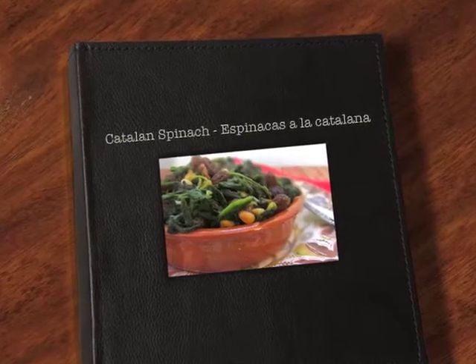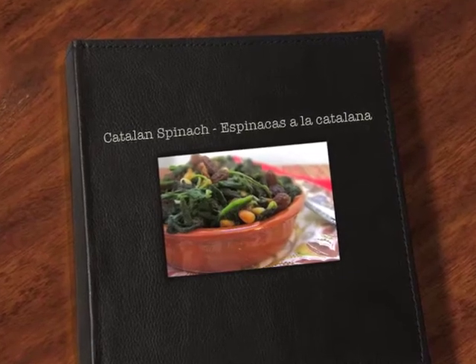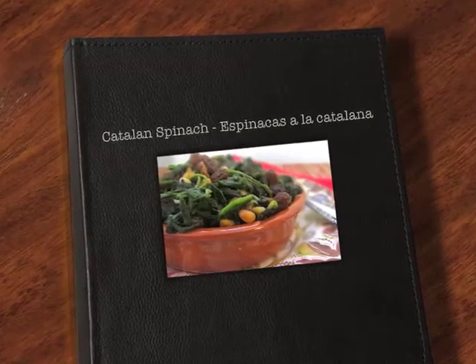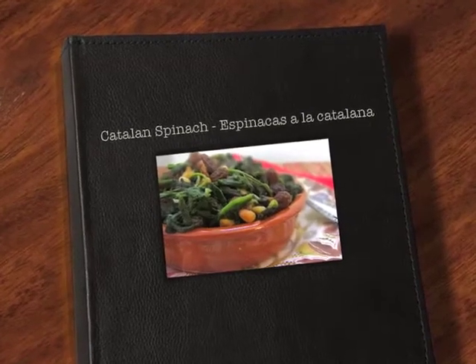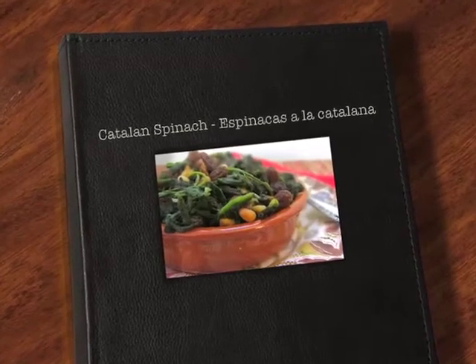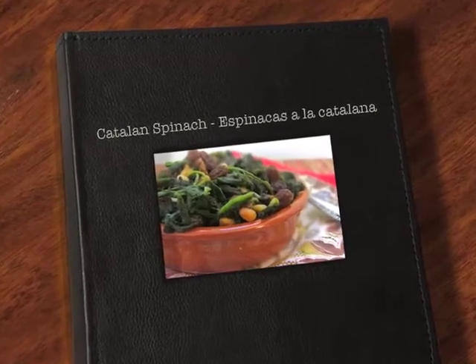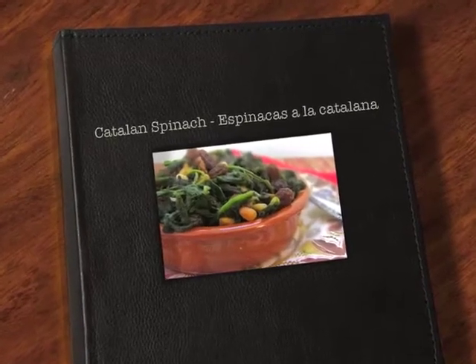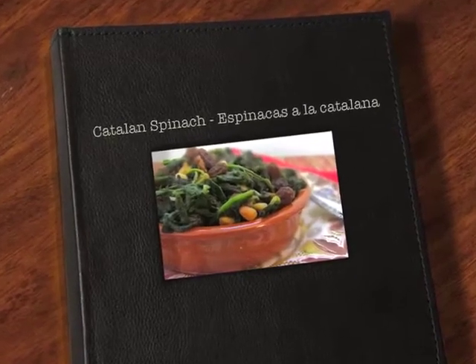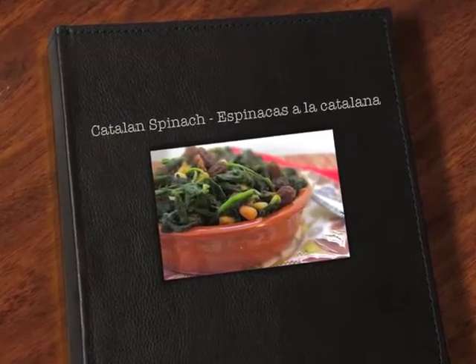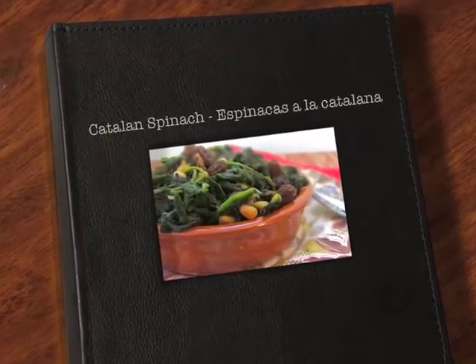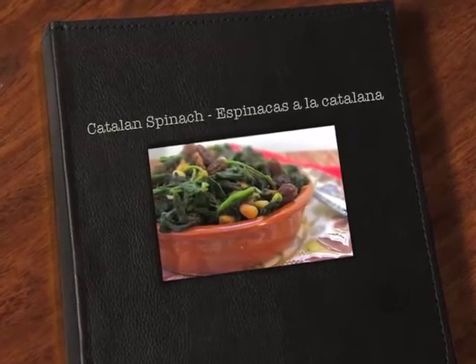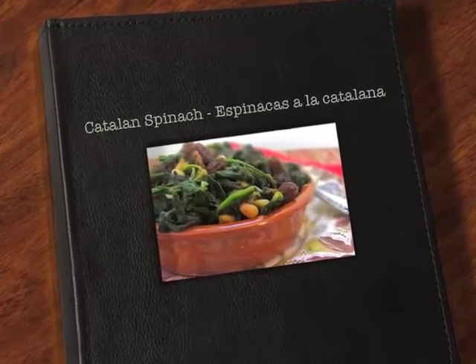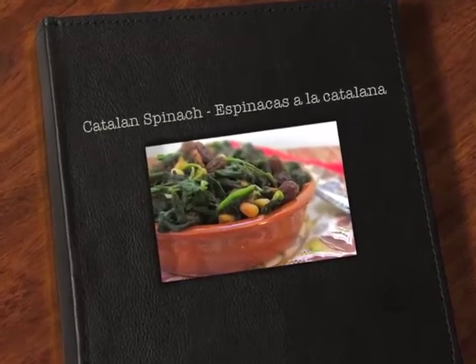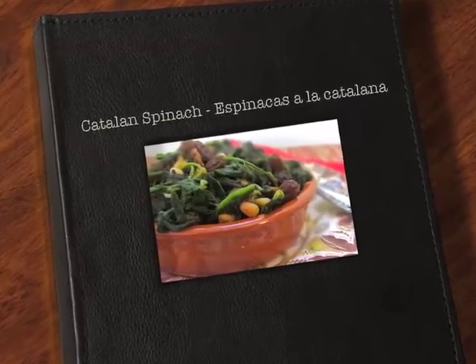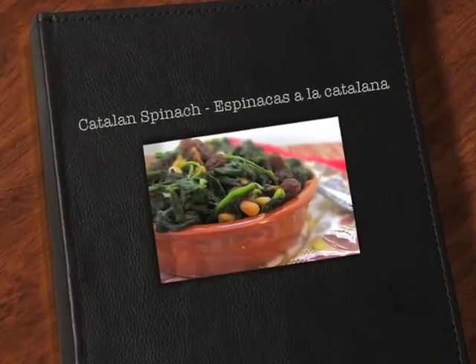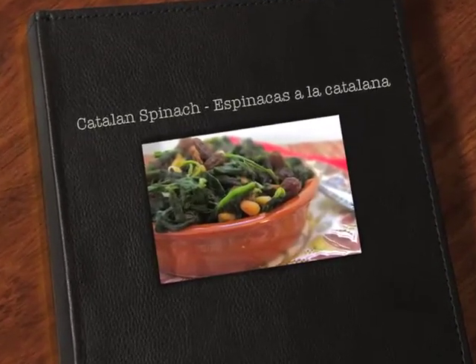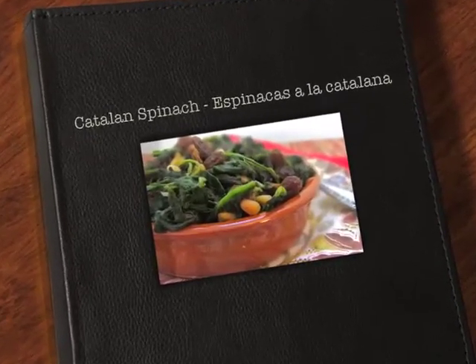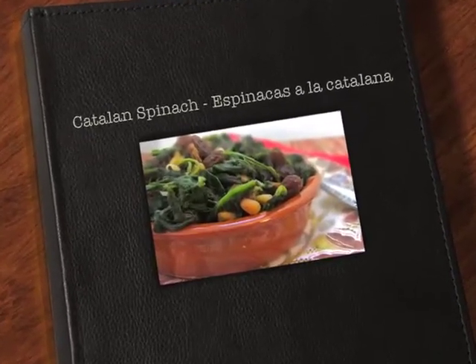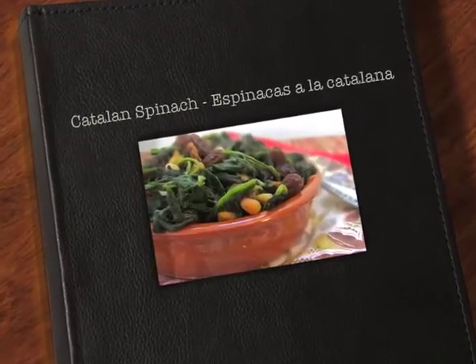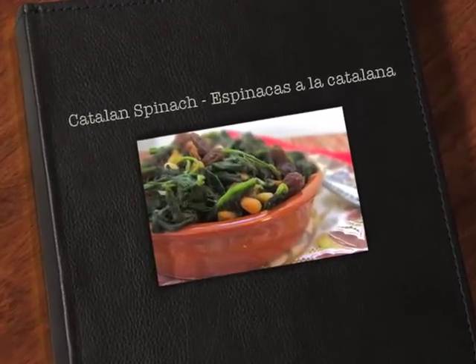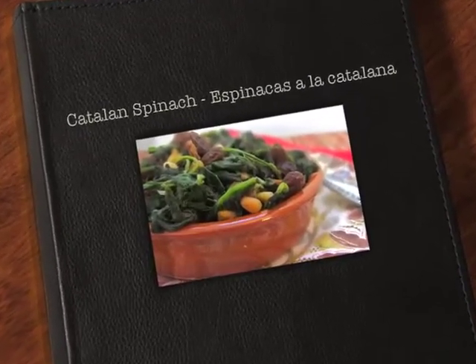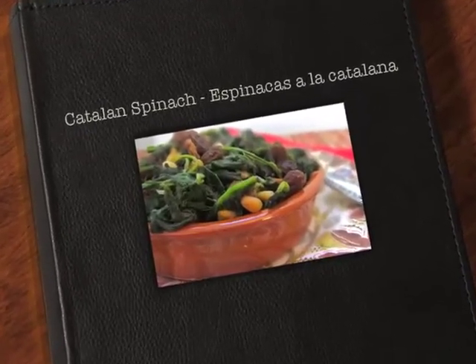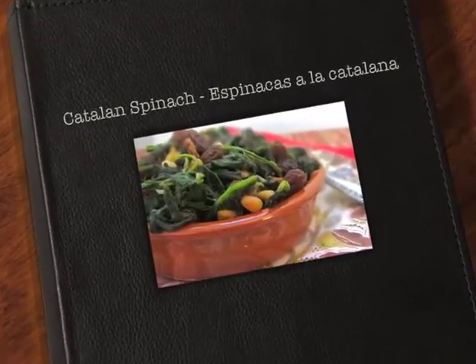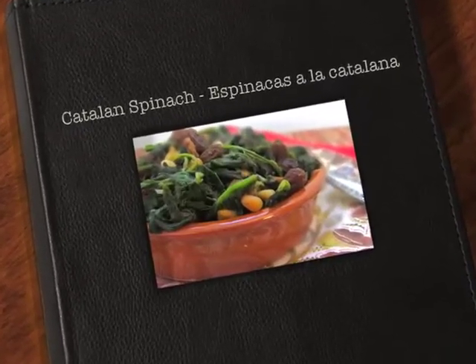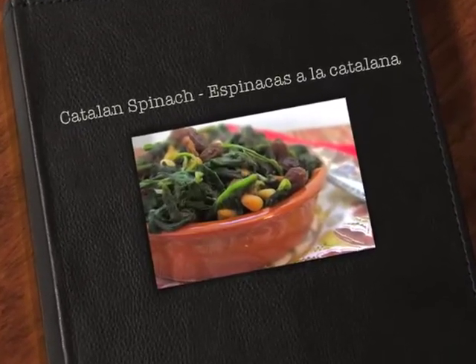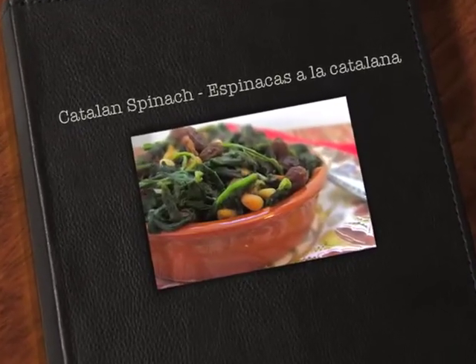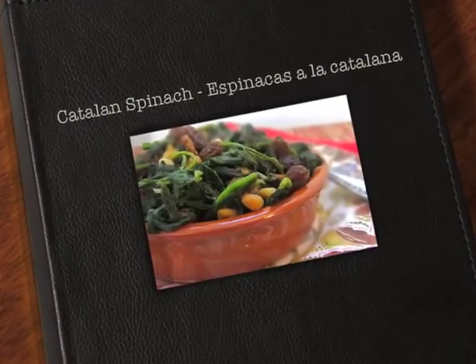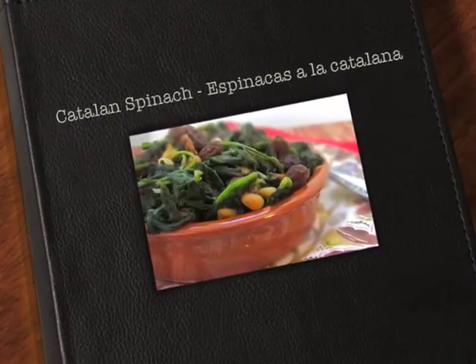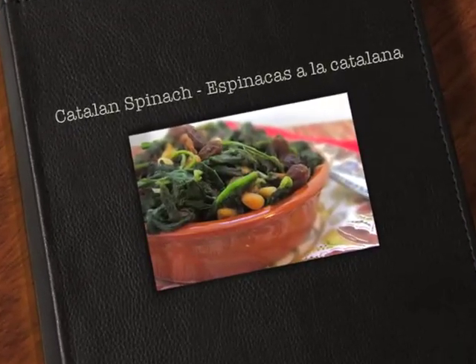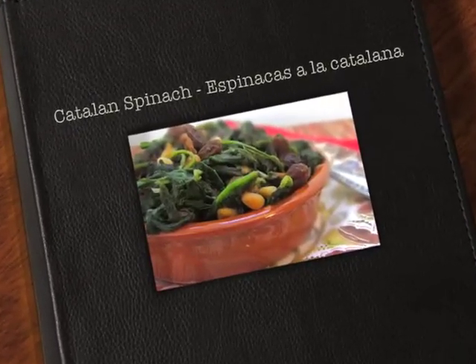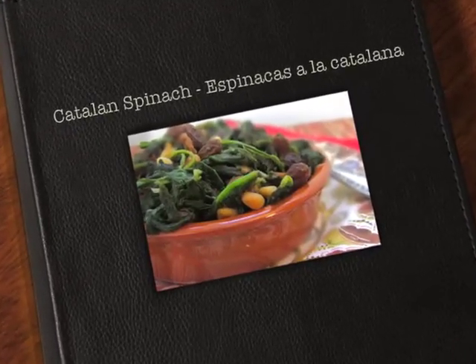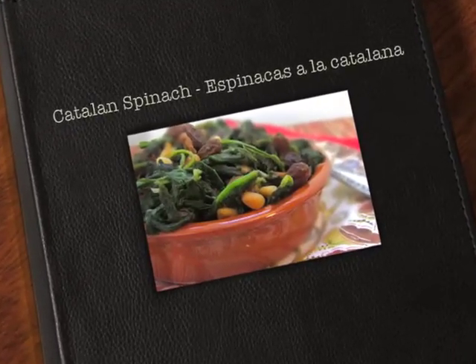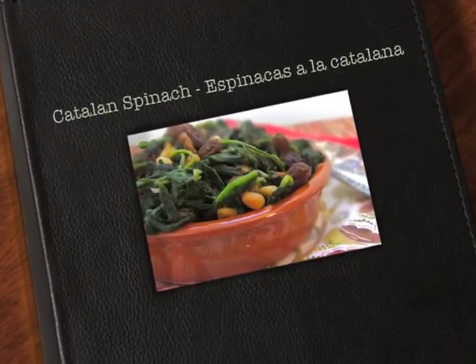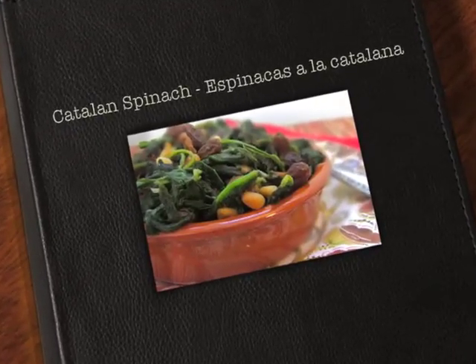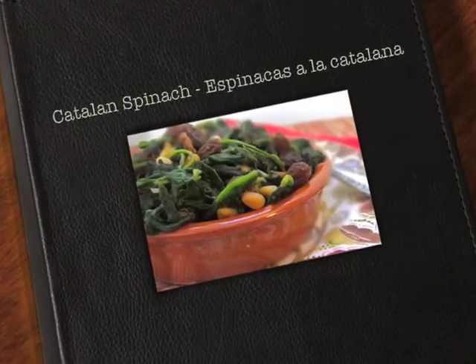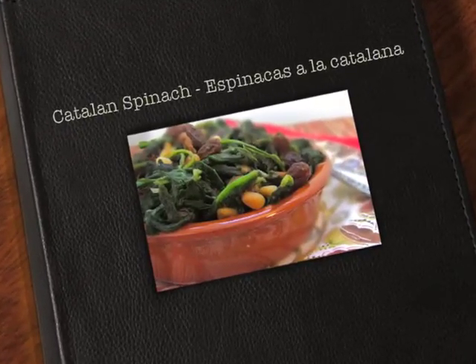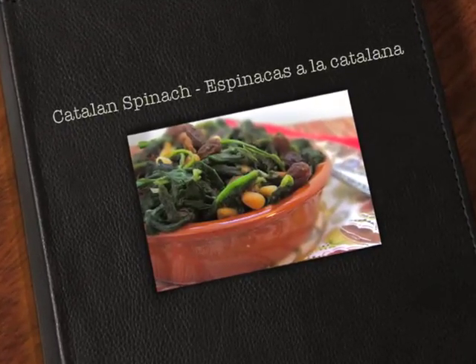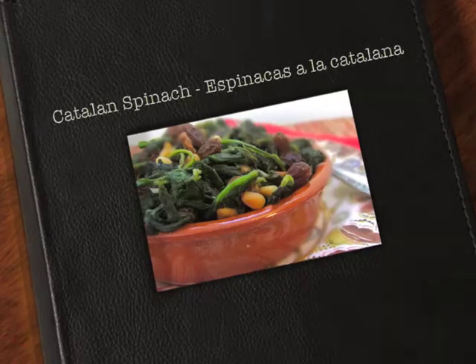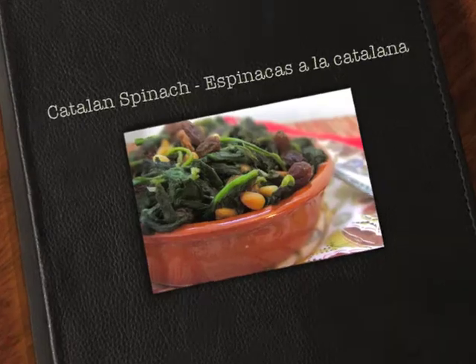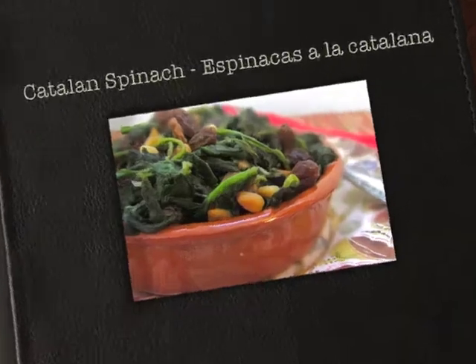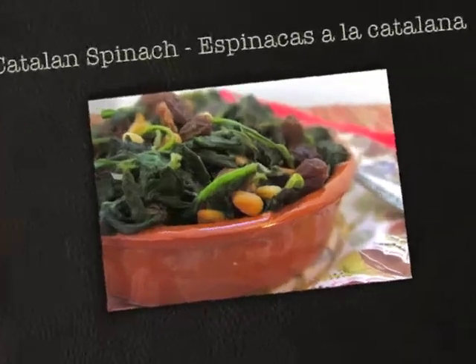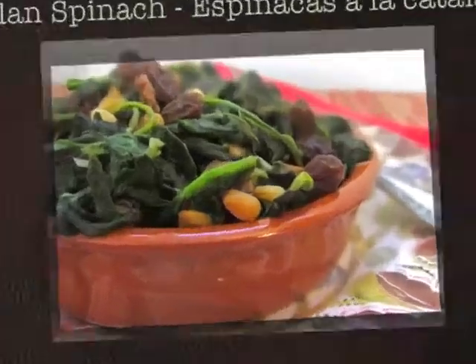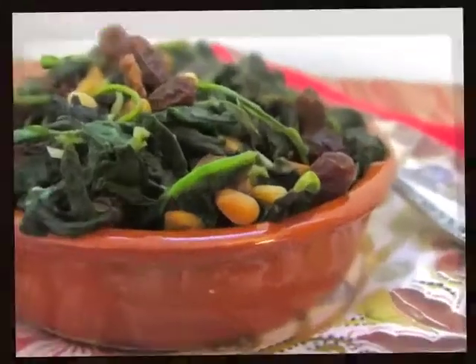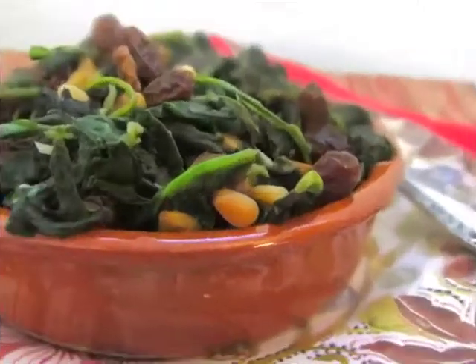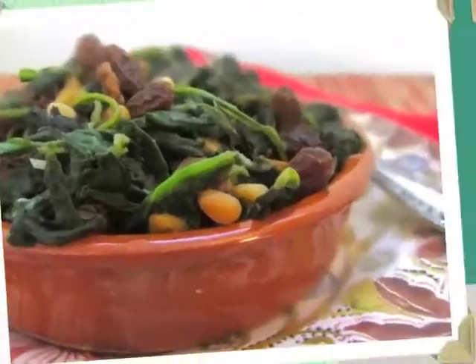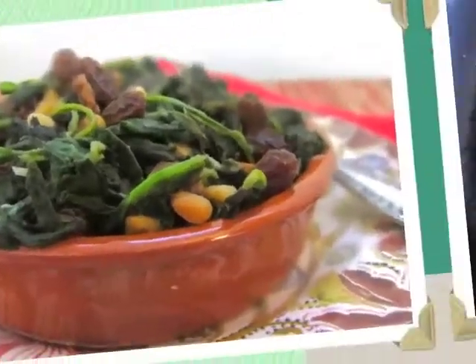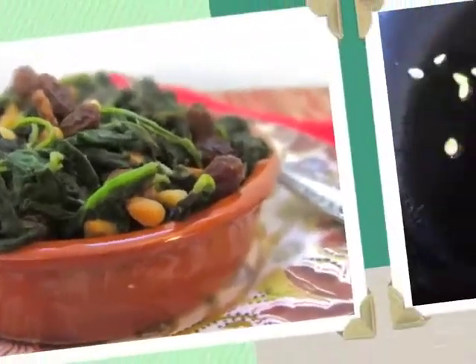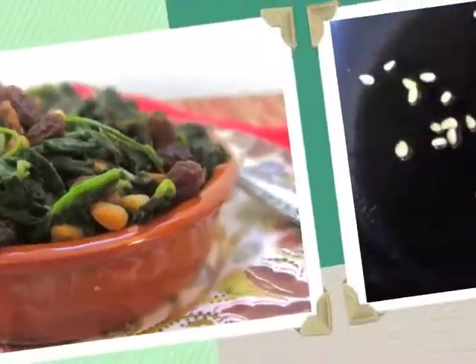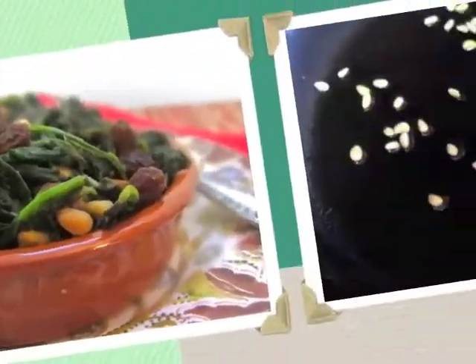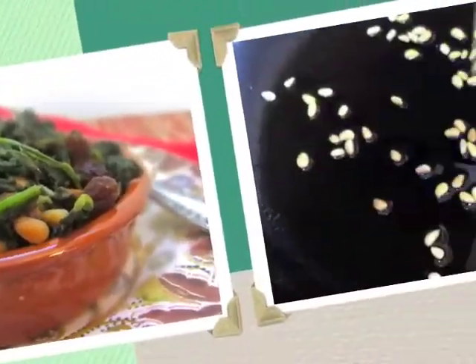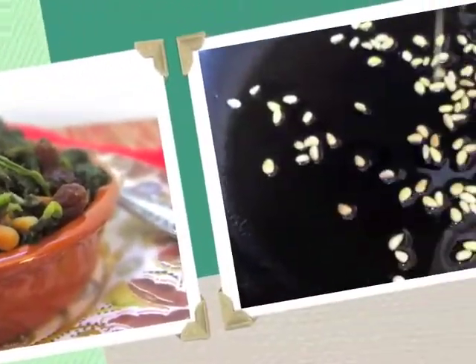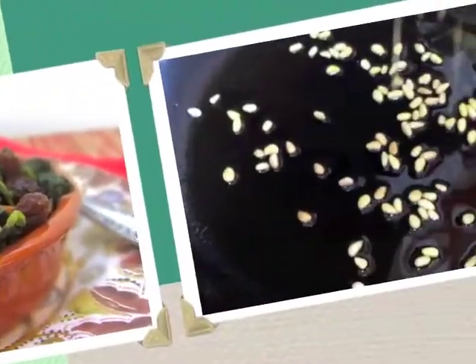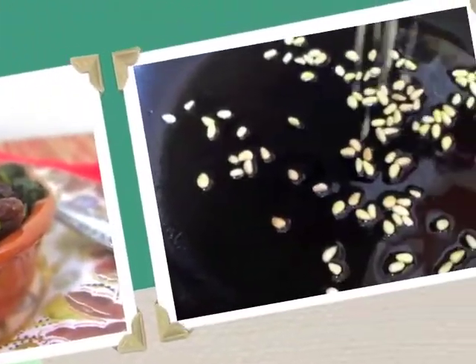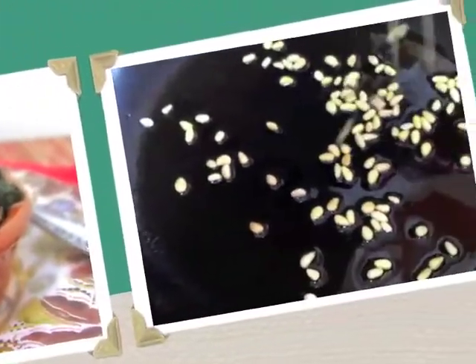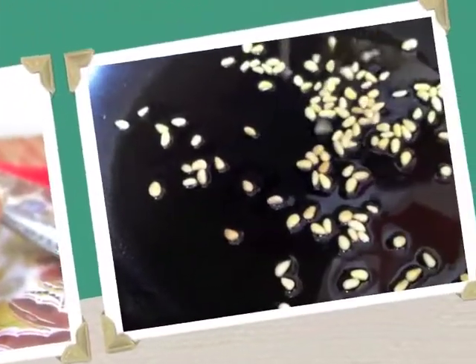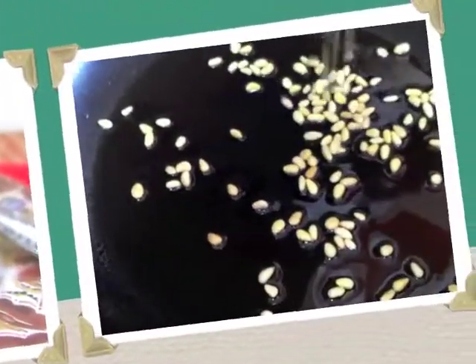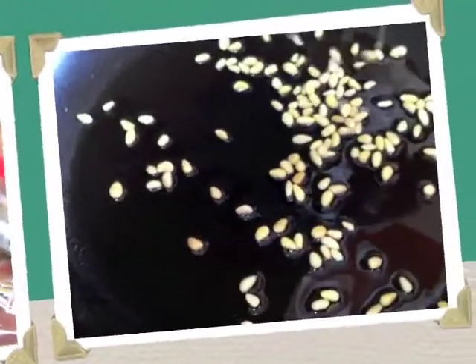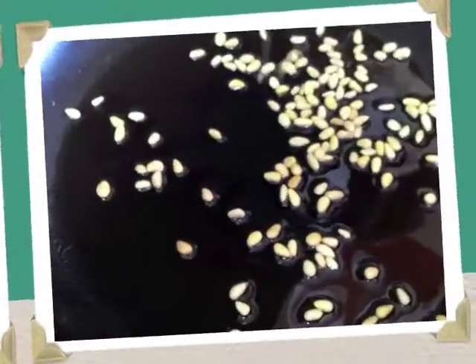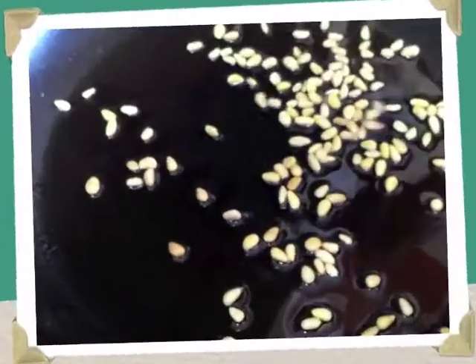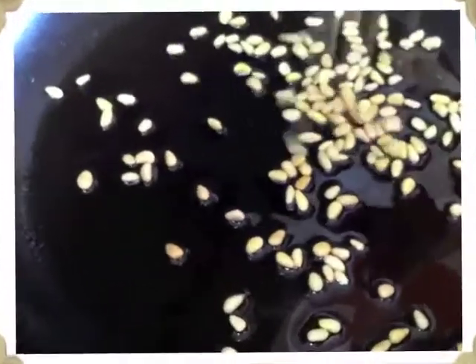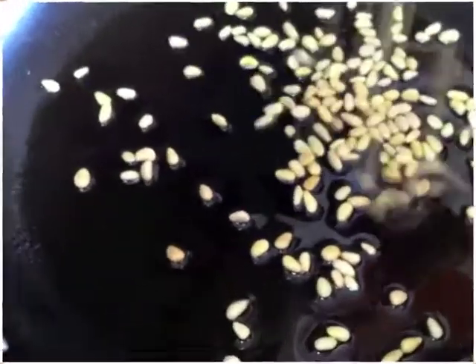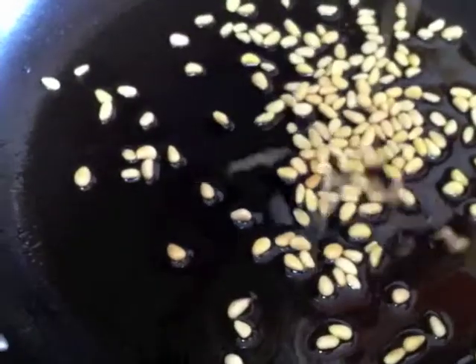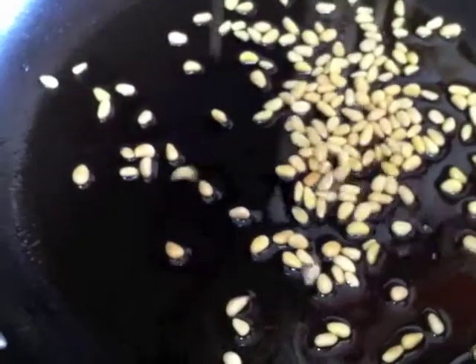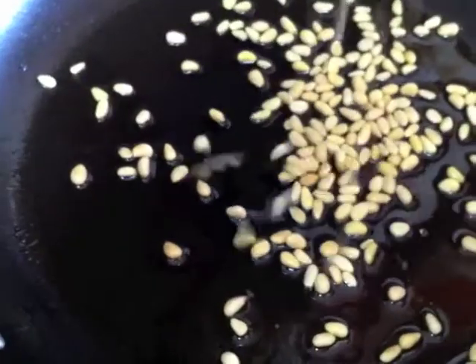Hi guys, Vicki here and Ruth with mayhaverecipe.com. Today we're making espinacas a la catalana, or spinach with pine nuts and raisins.